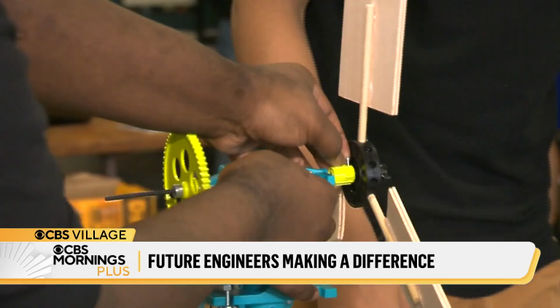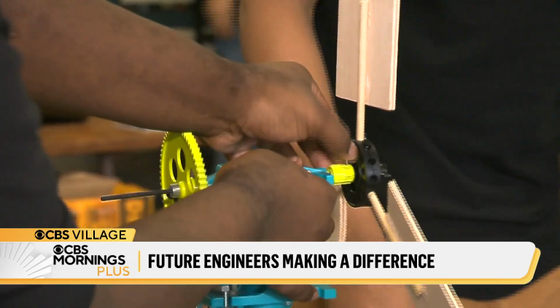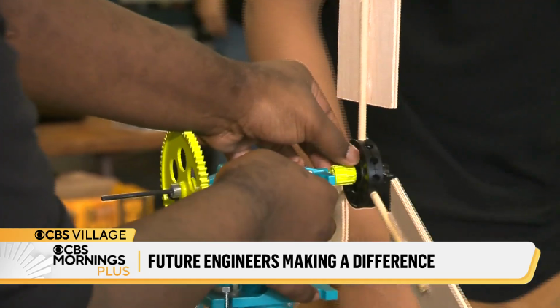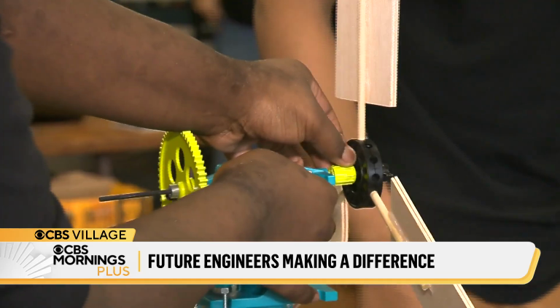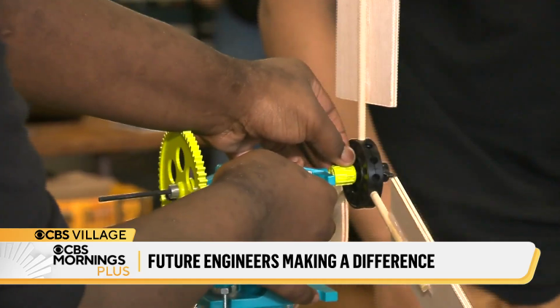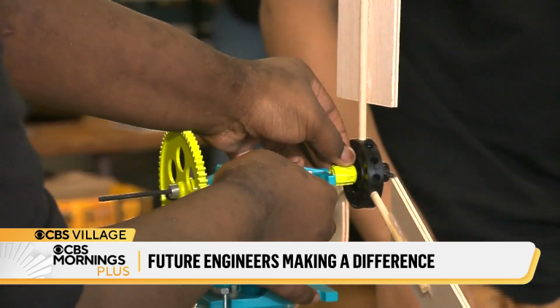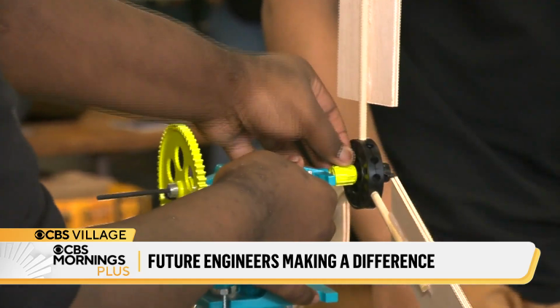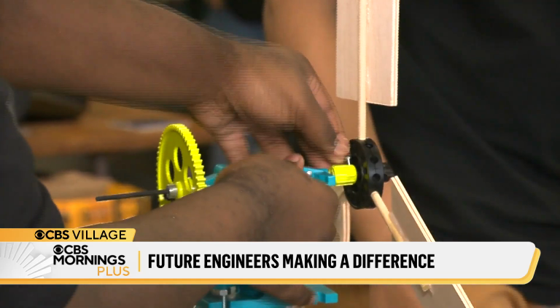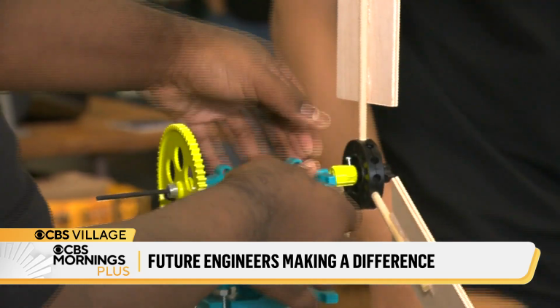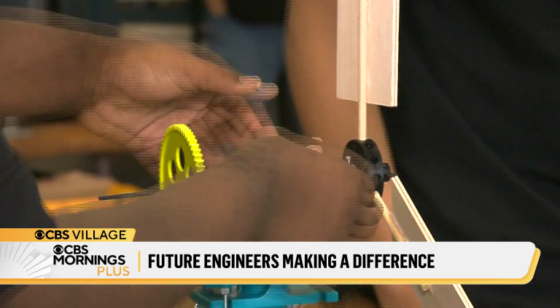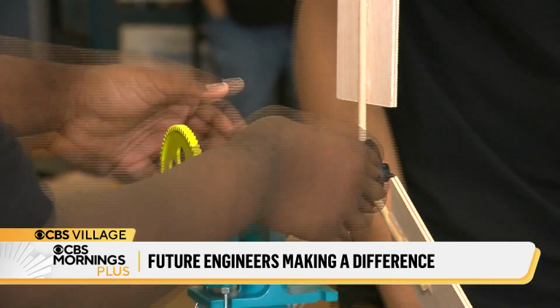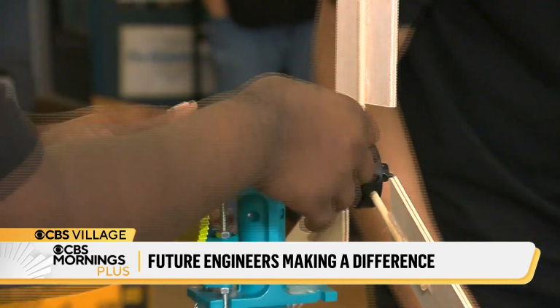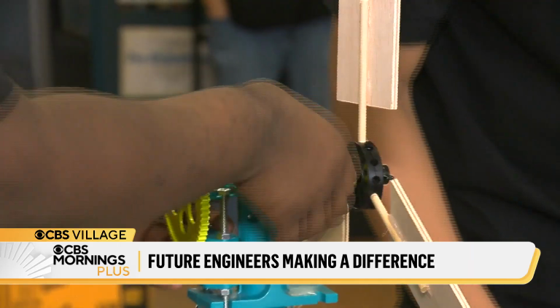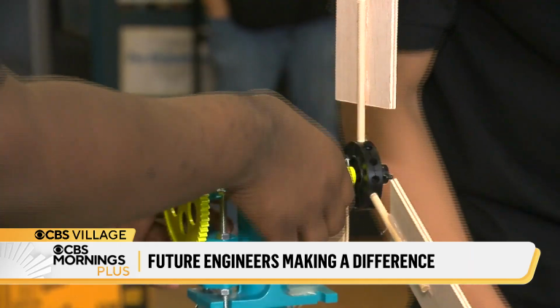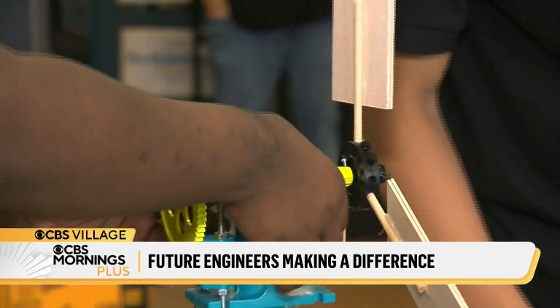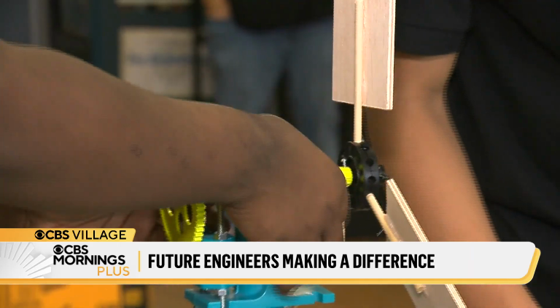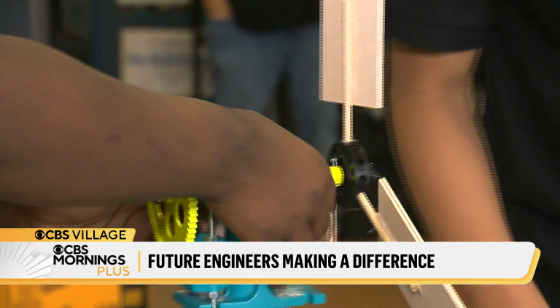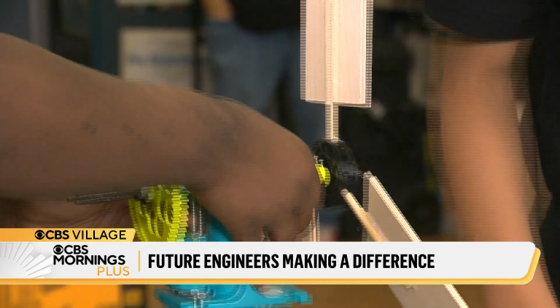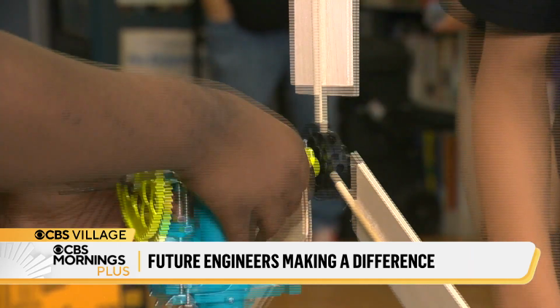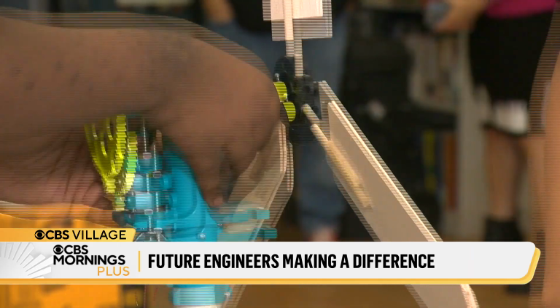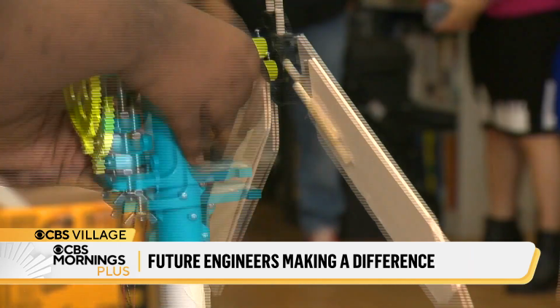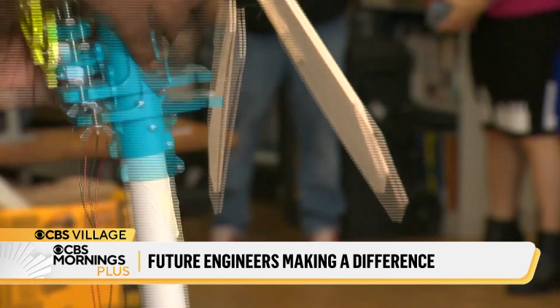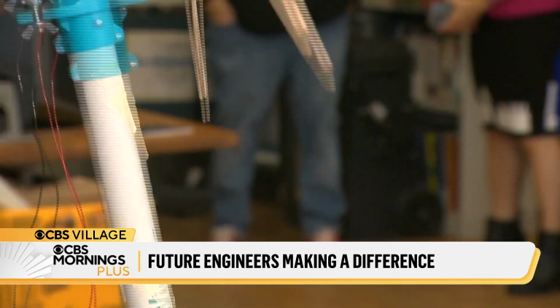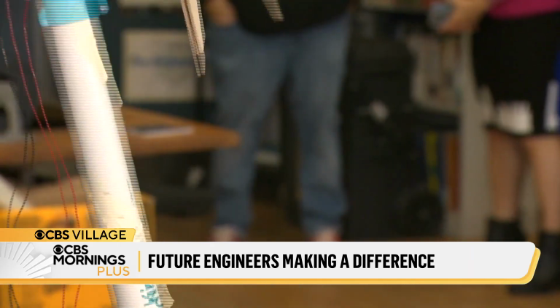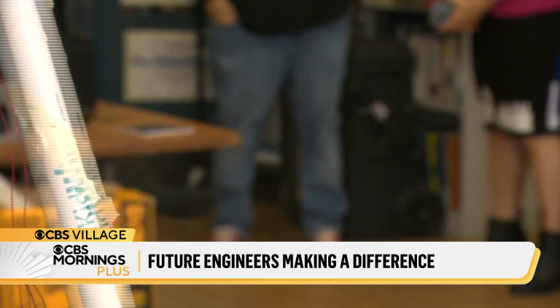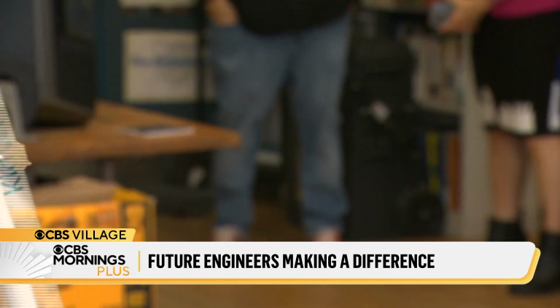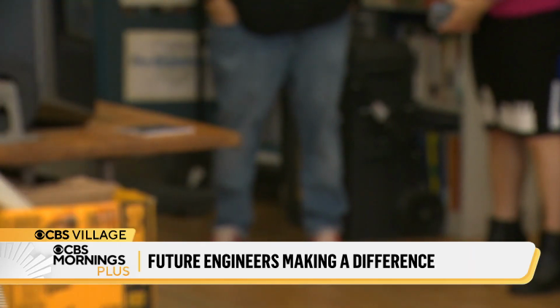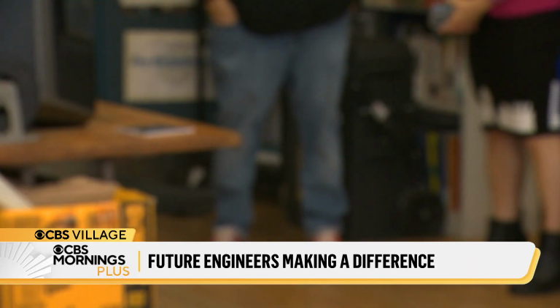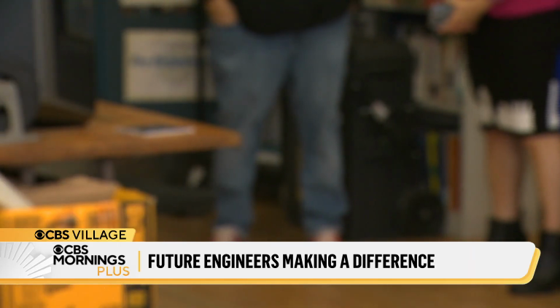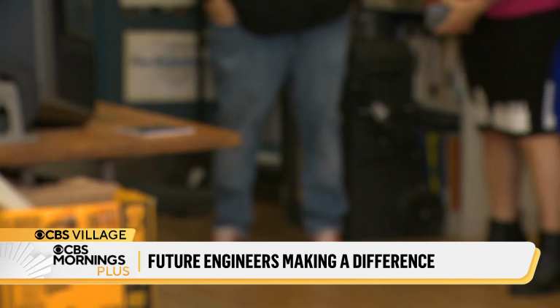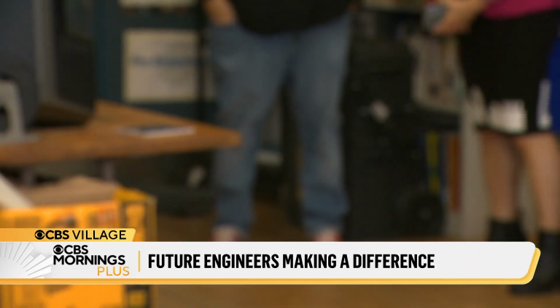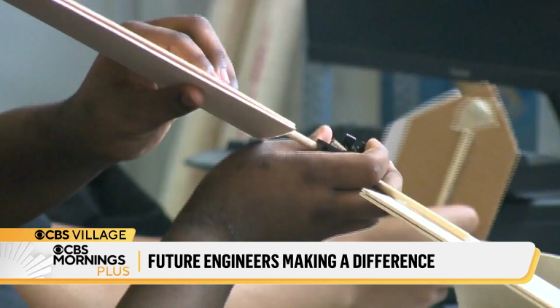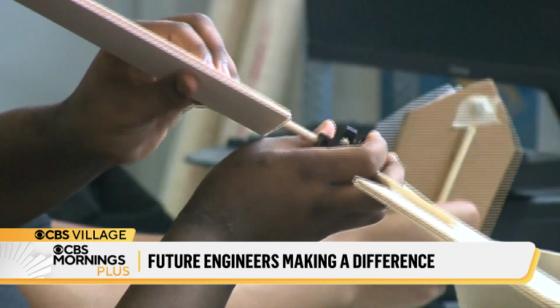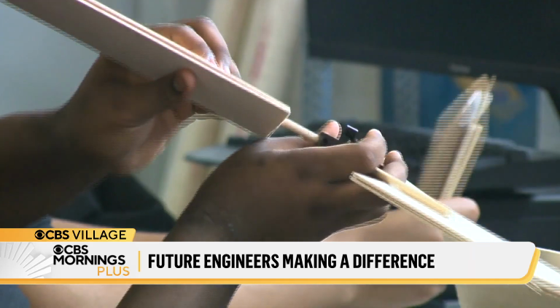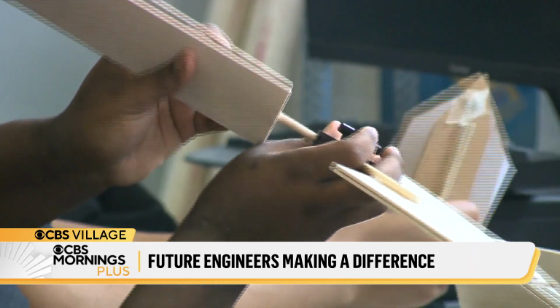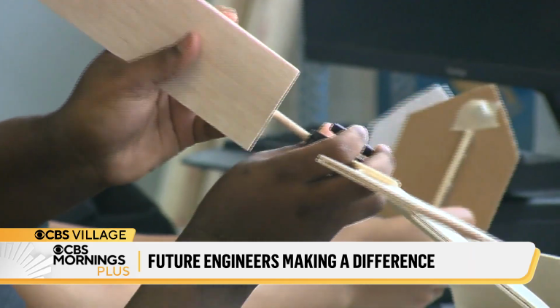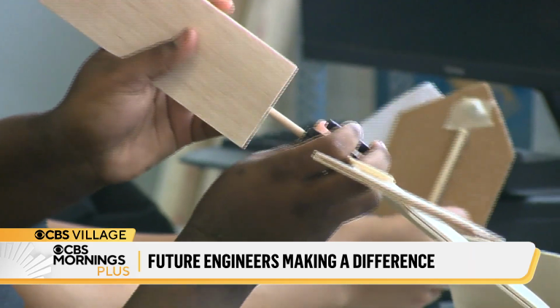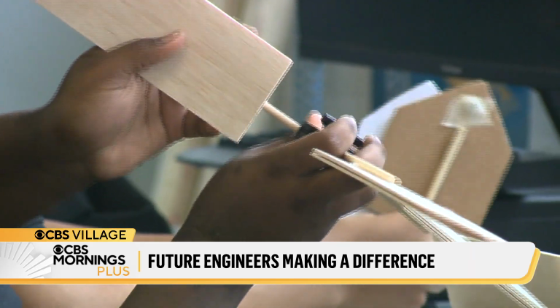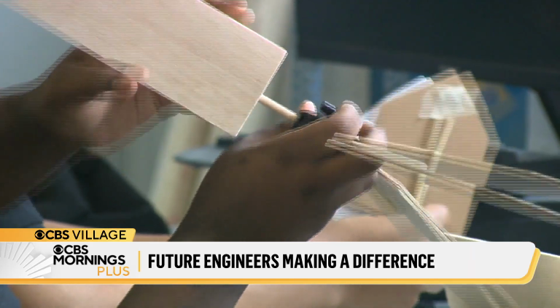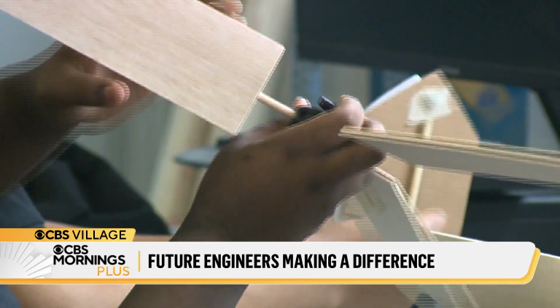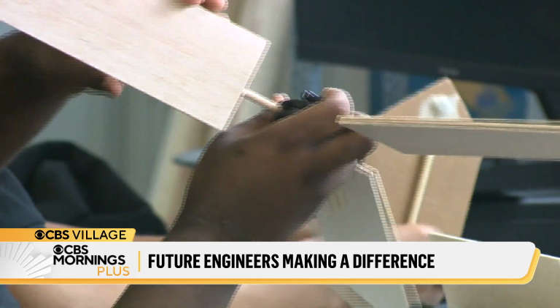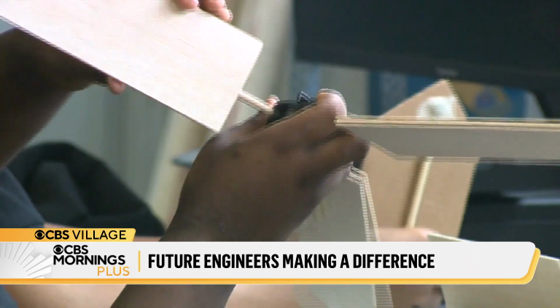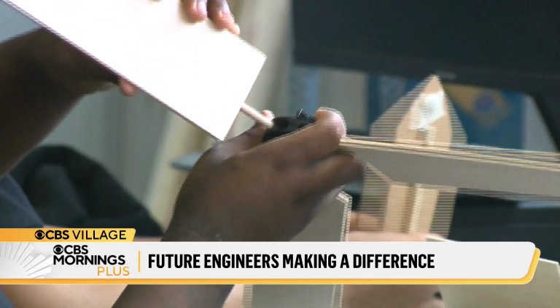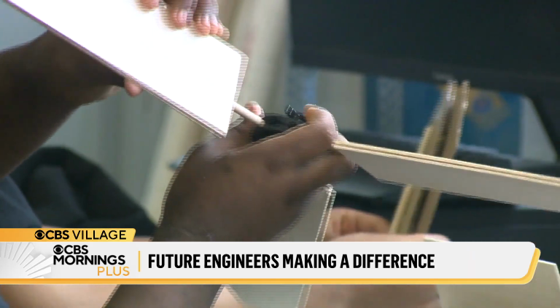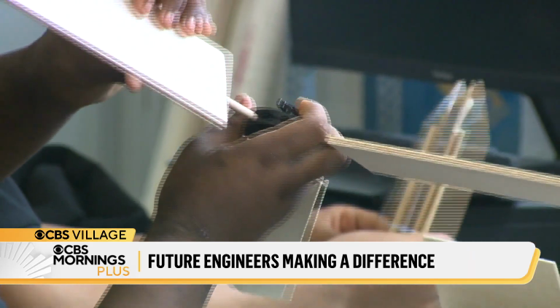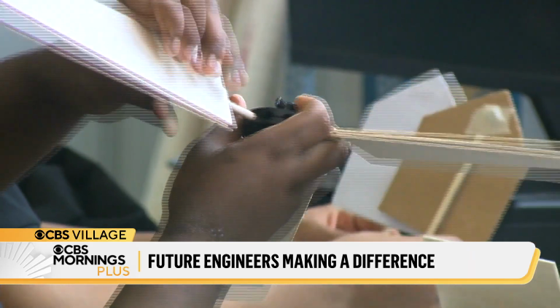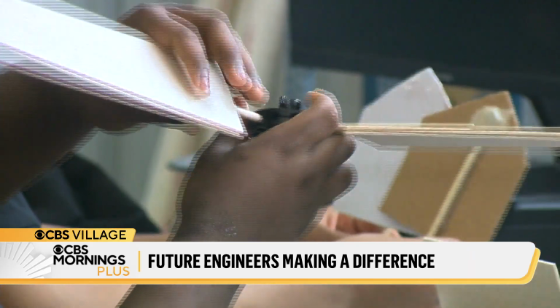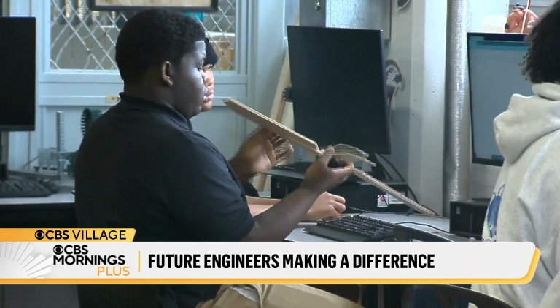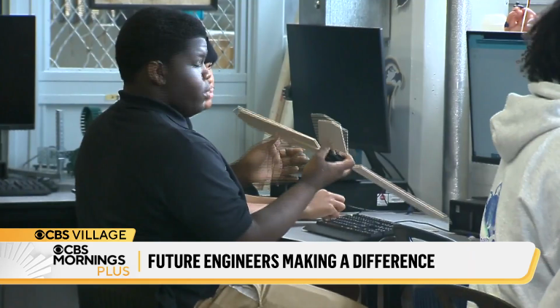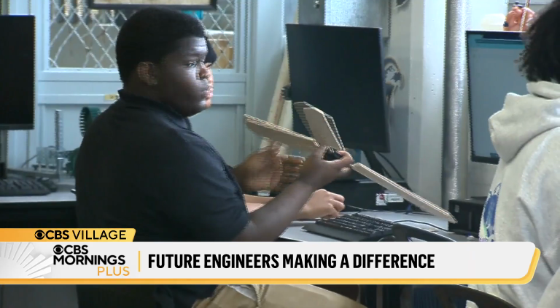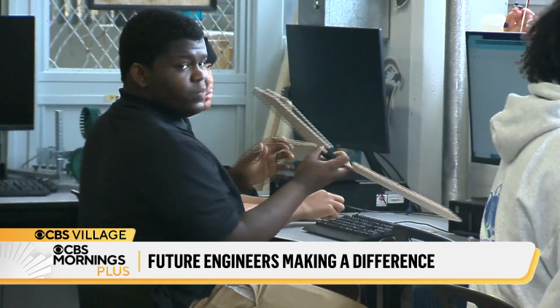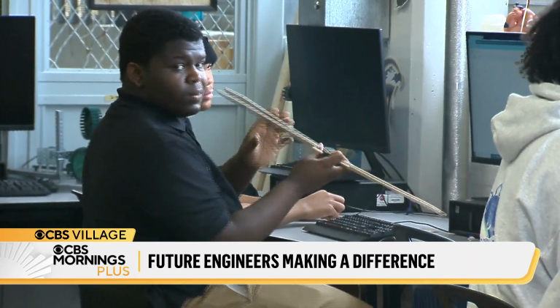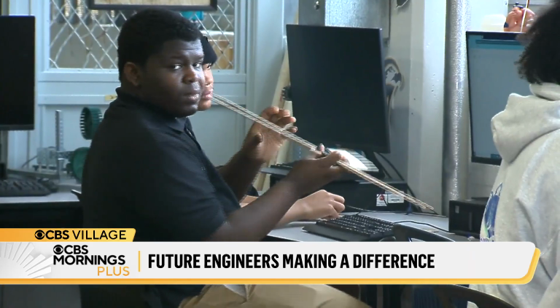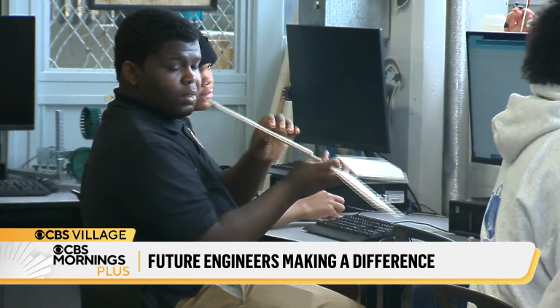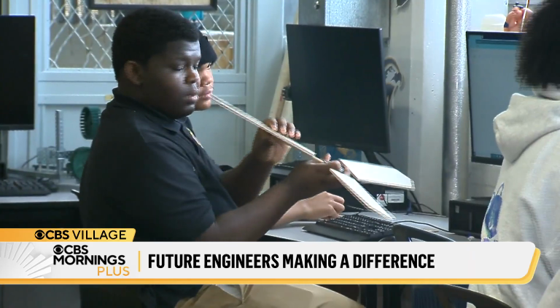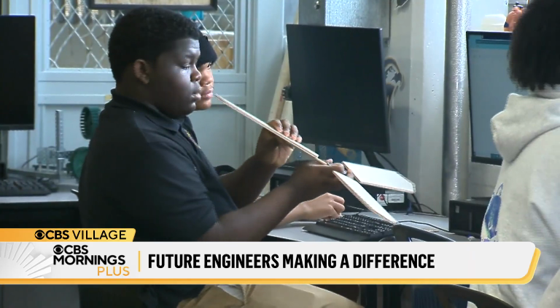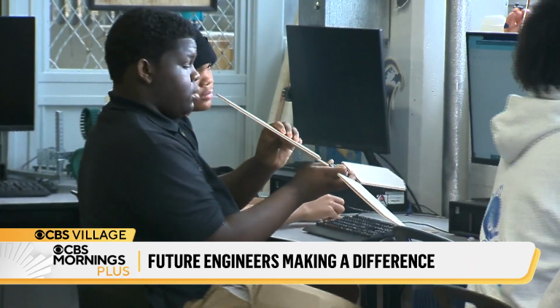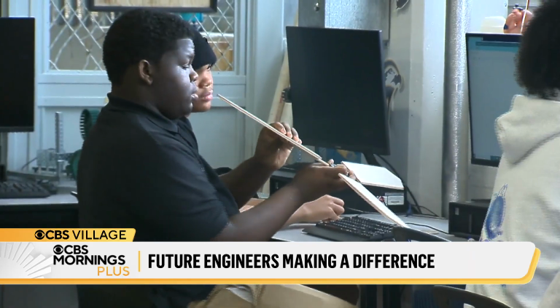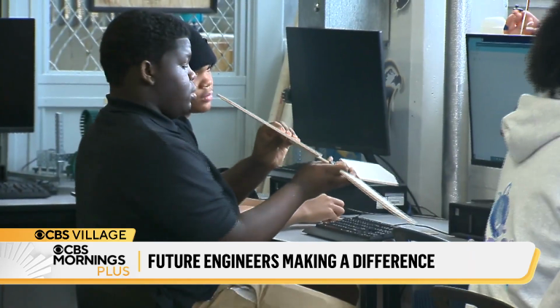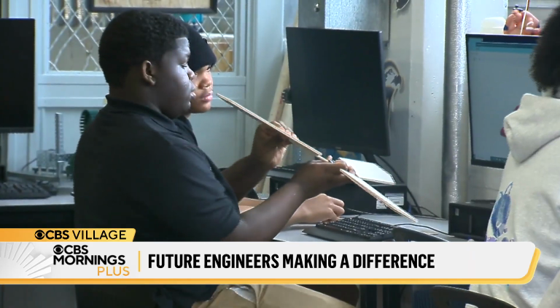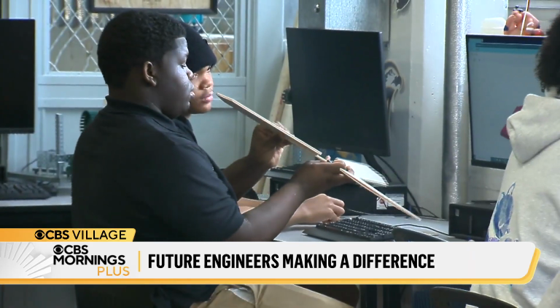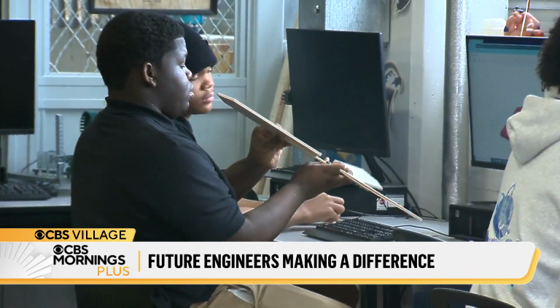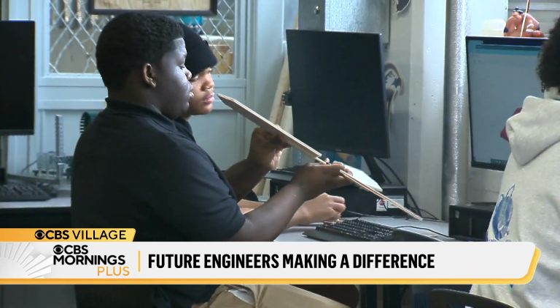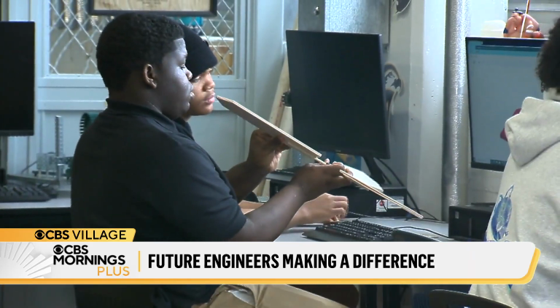The competition tasked teams to build wind turbines, assessing their designs, presentation, and engineering capabilities.